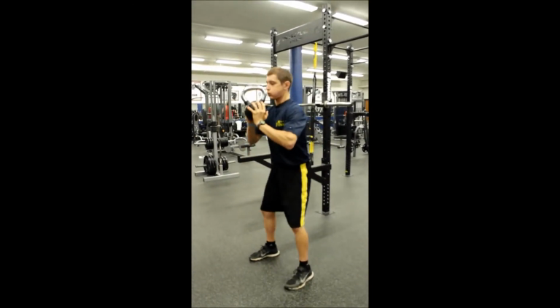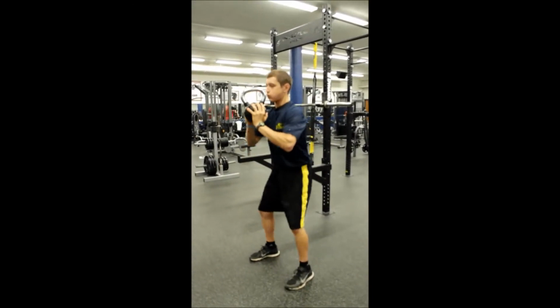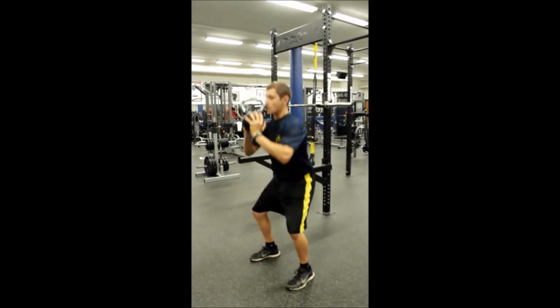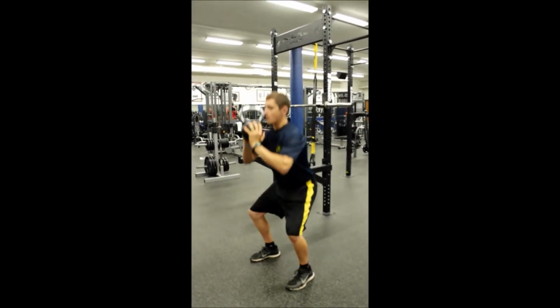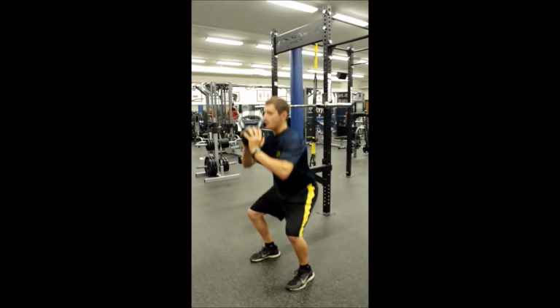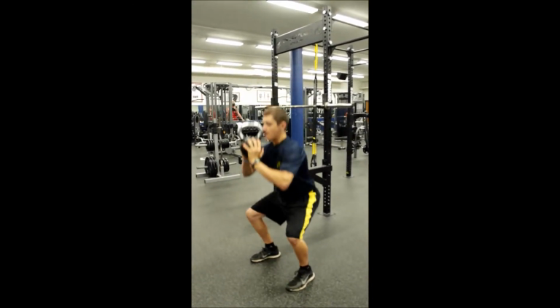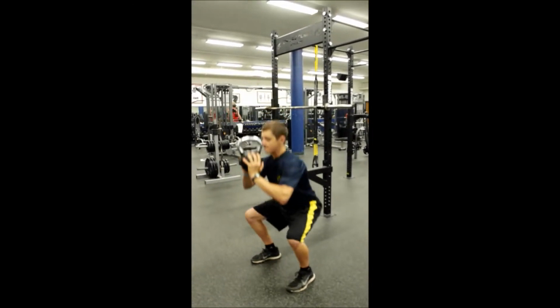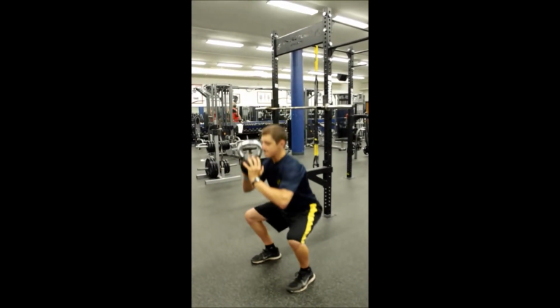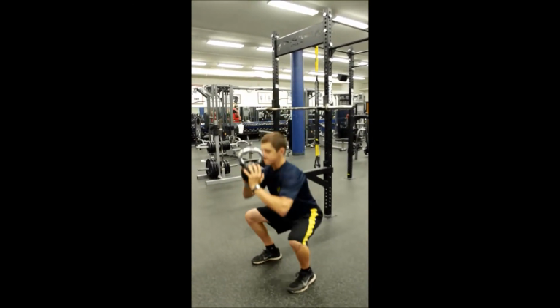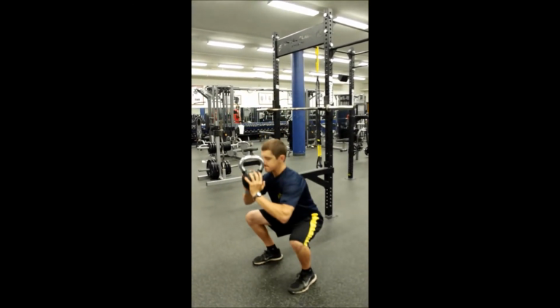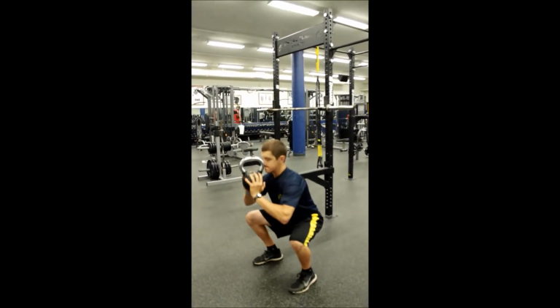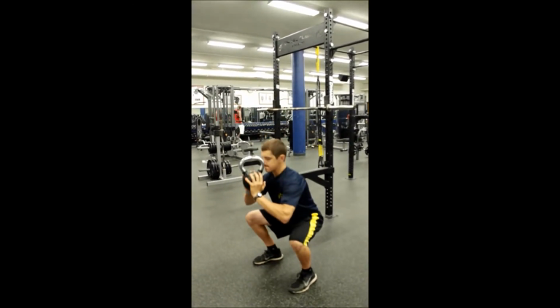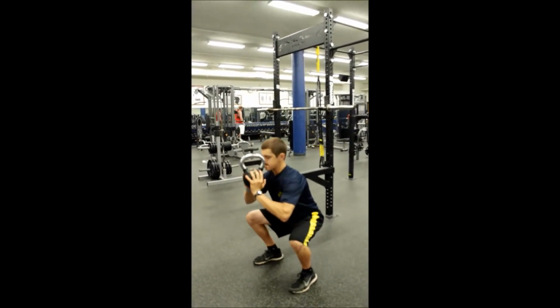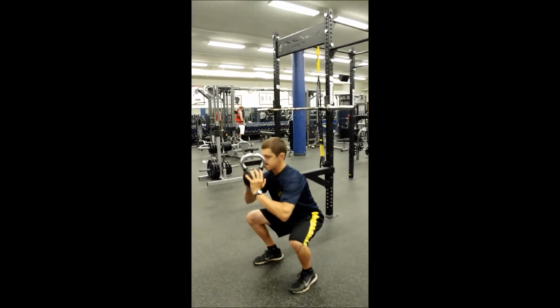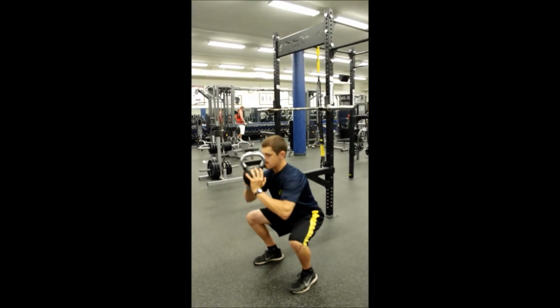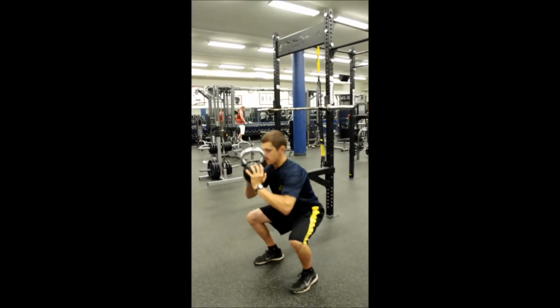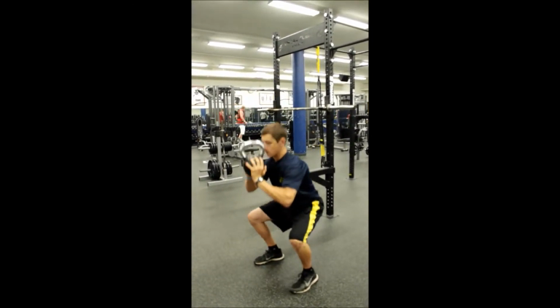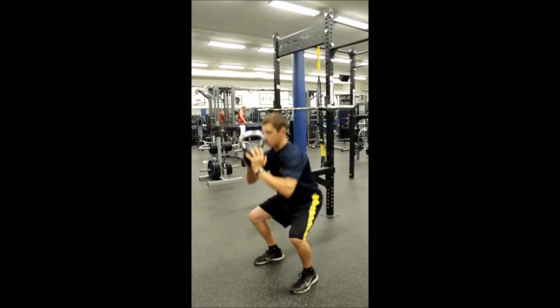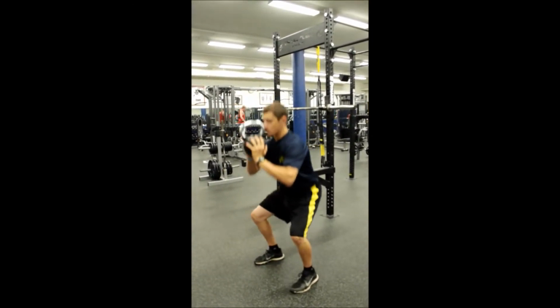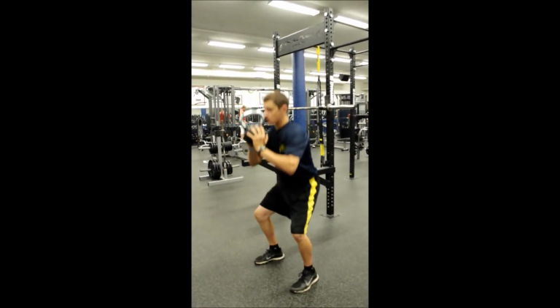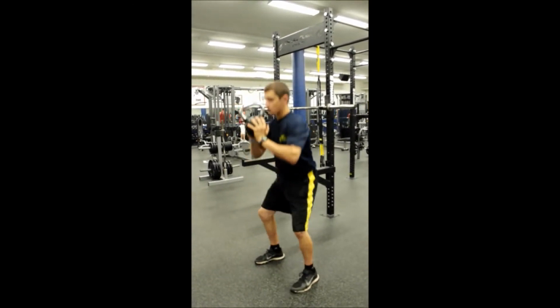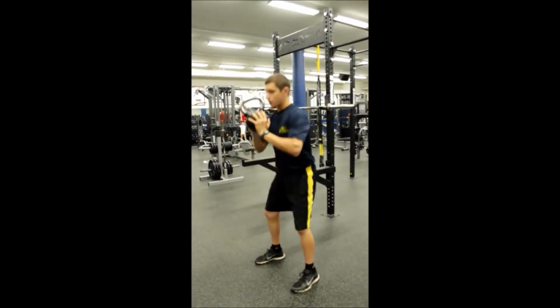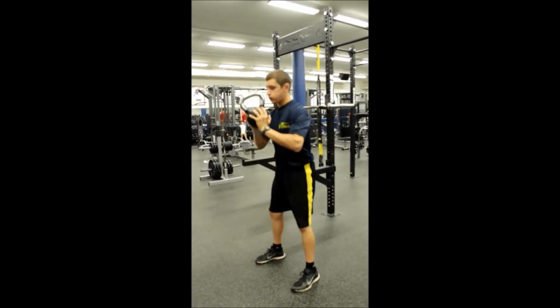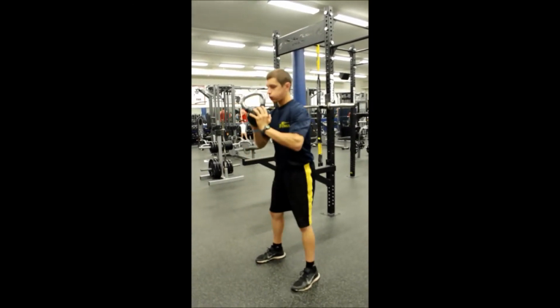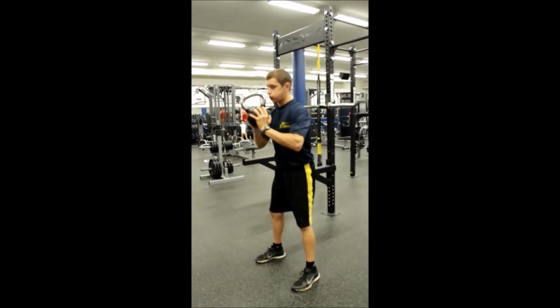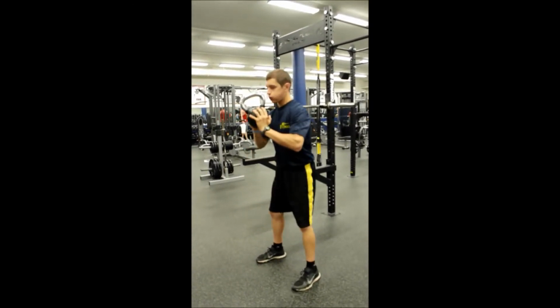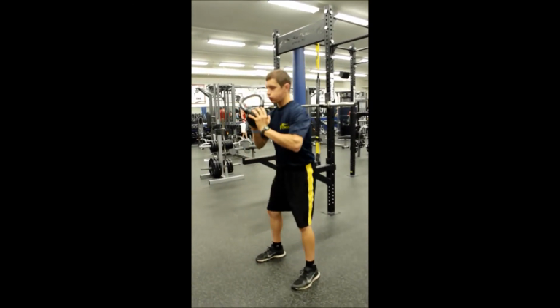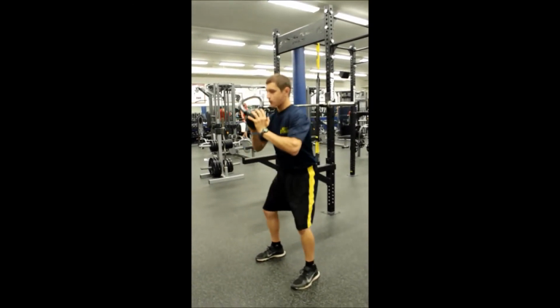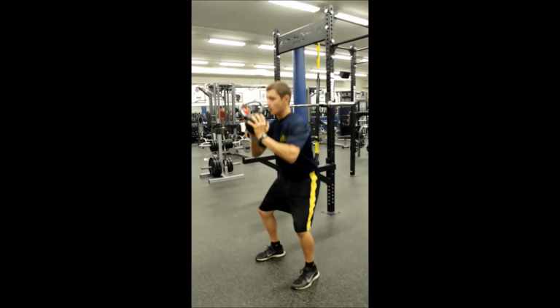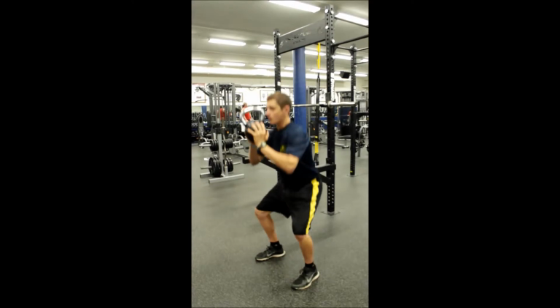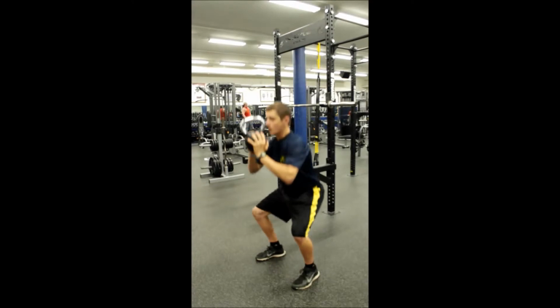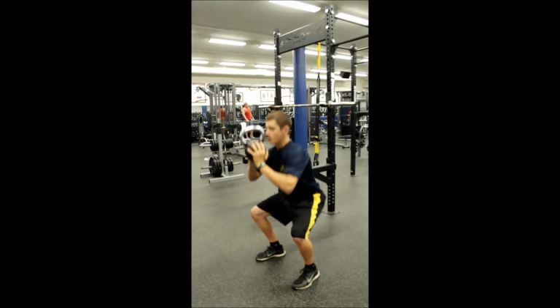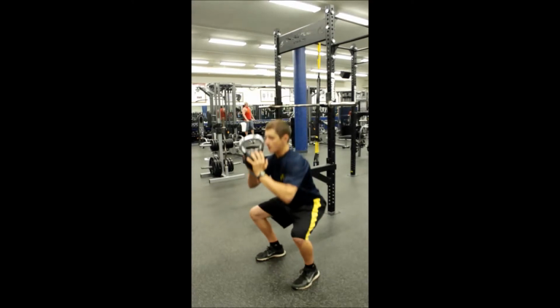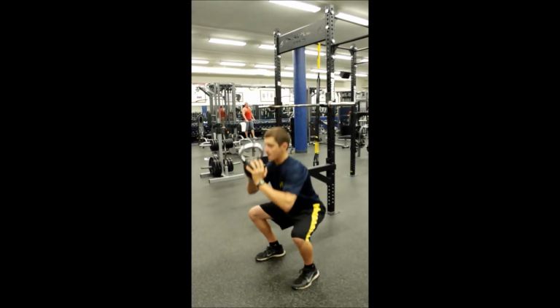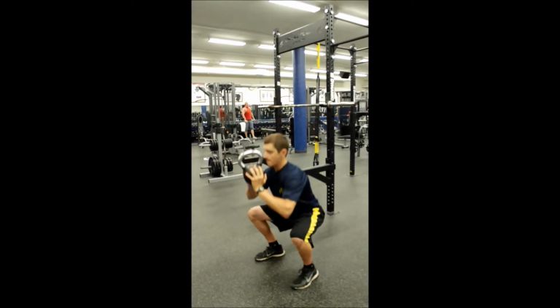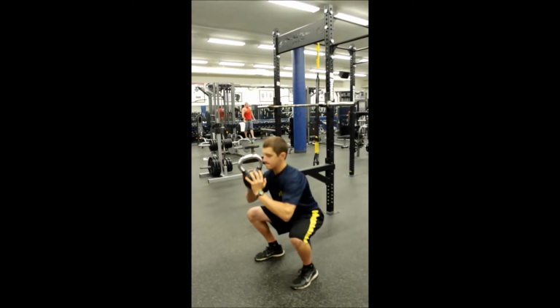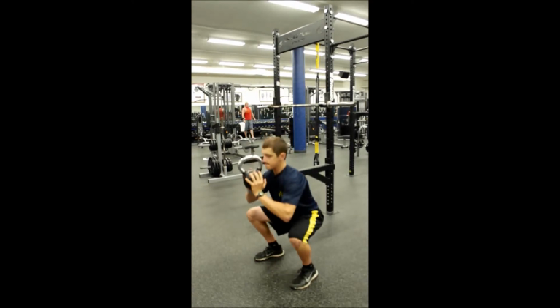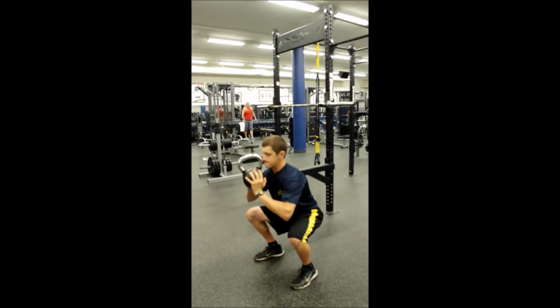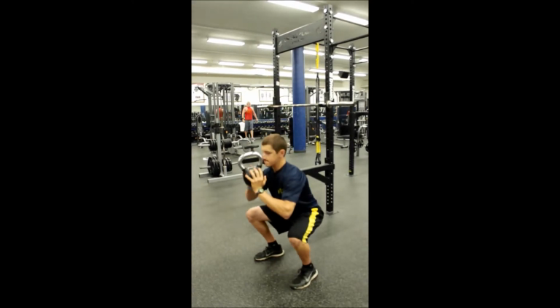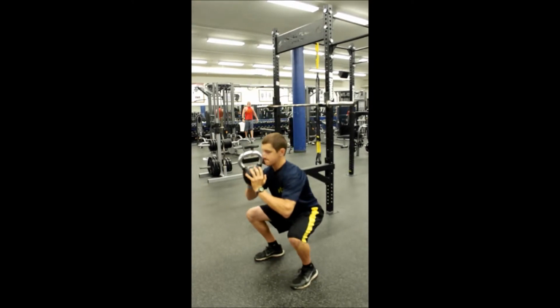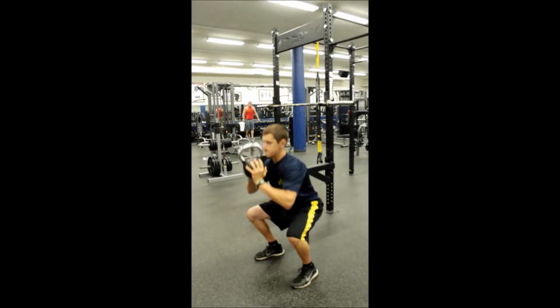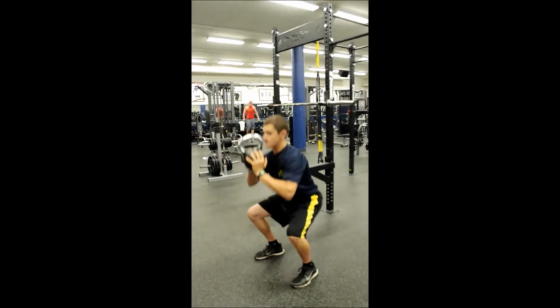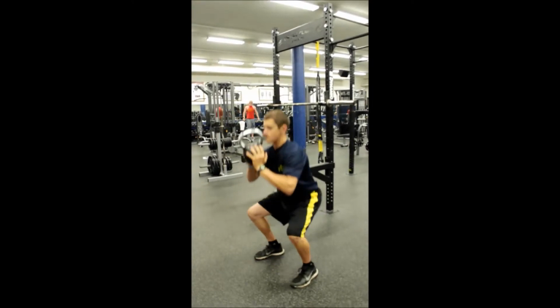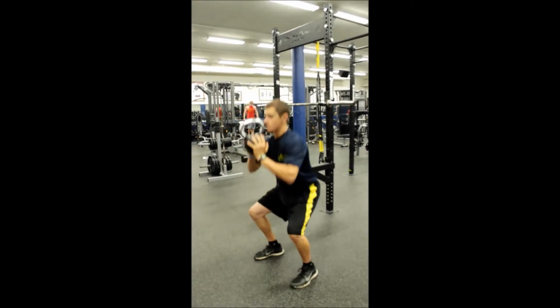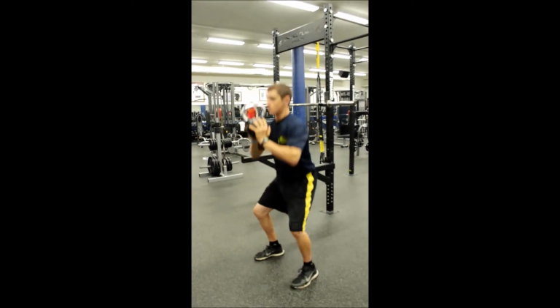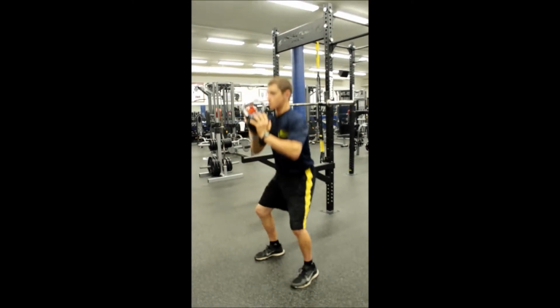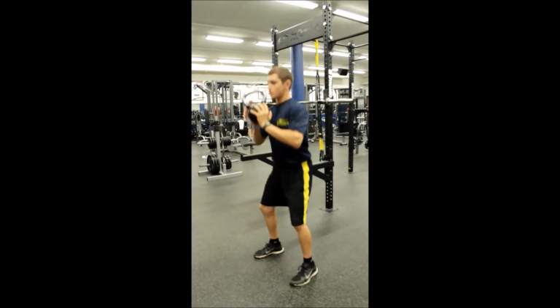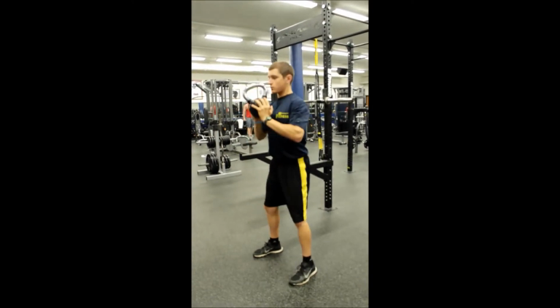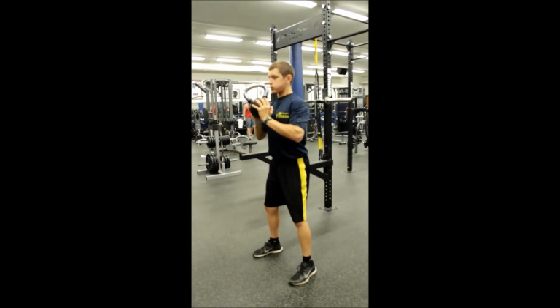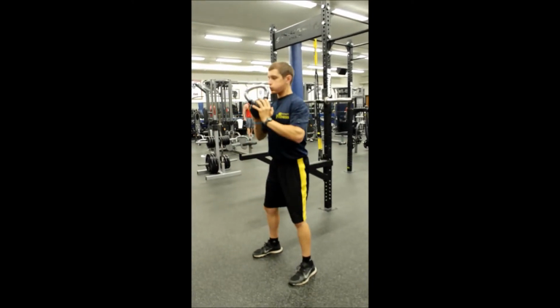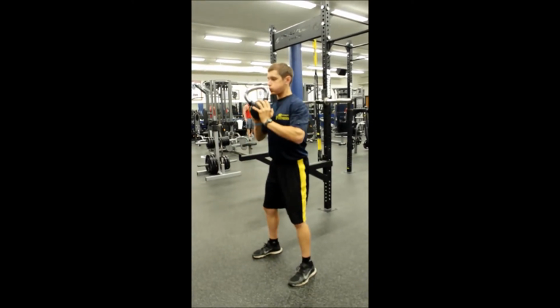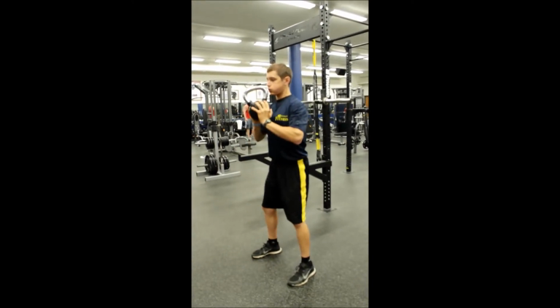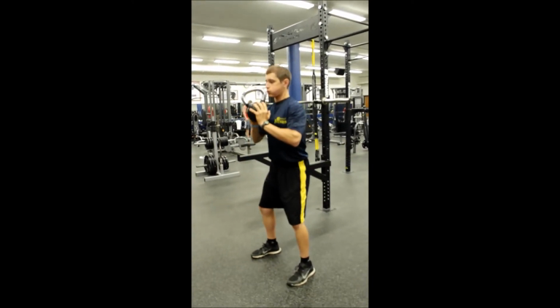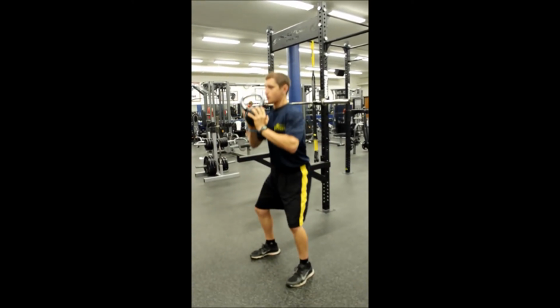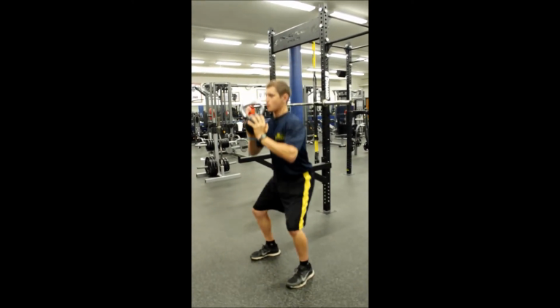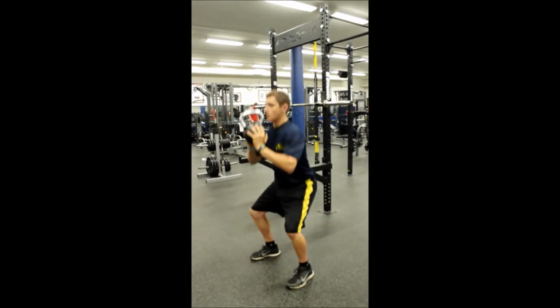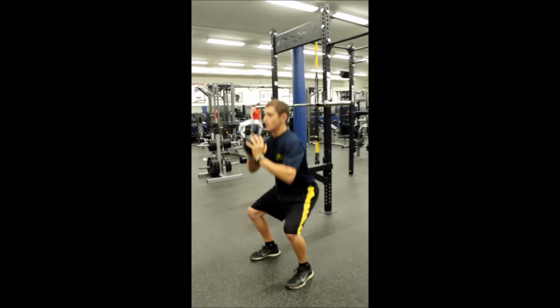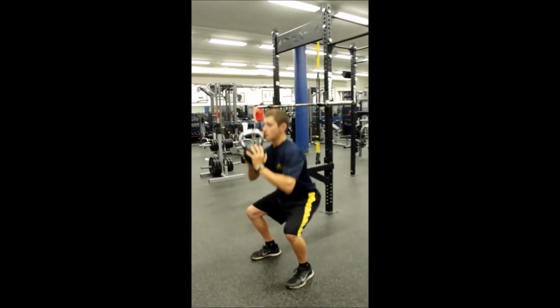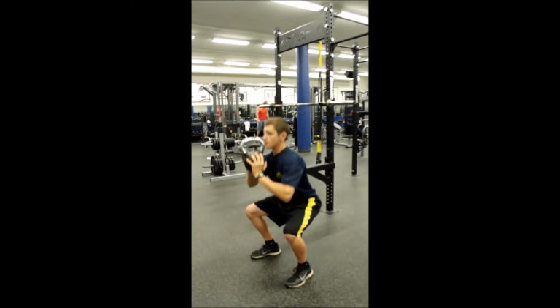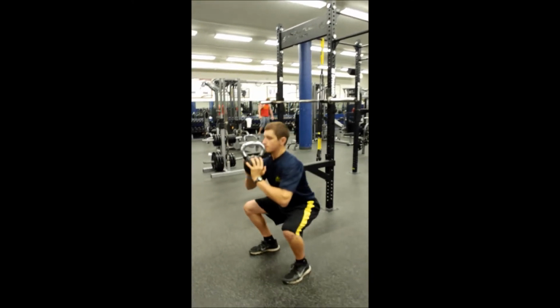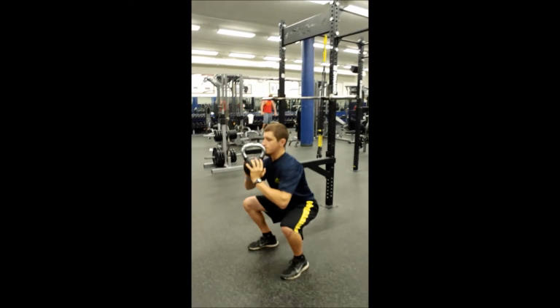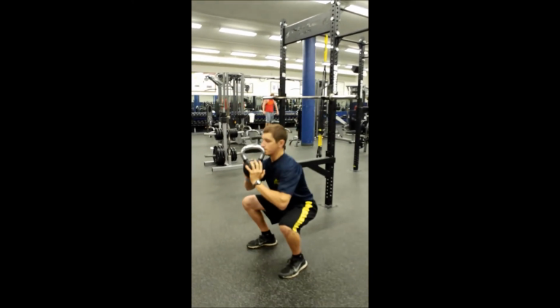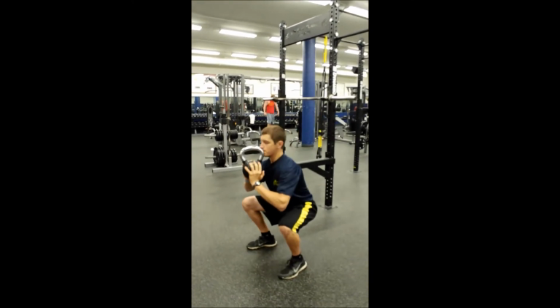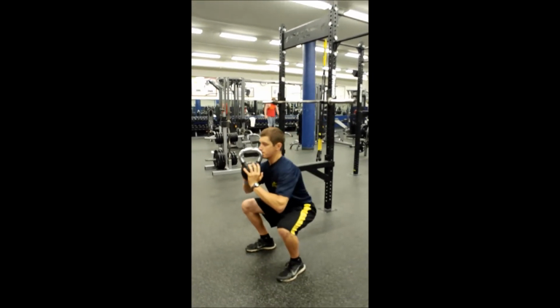Try and keep your shins vertical throughout the entire movement. Return to the starting position by extending at your knees and hips at the same time.